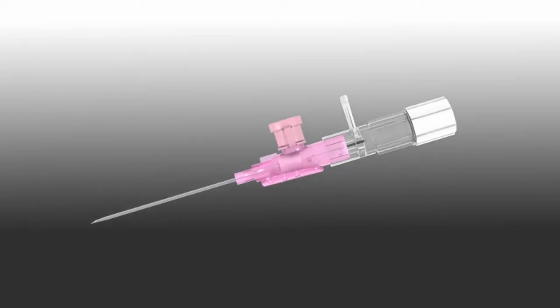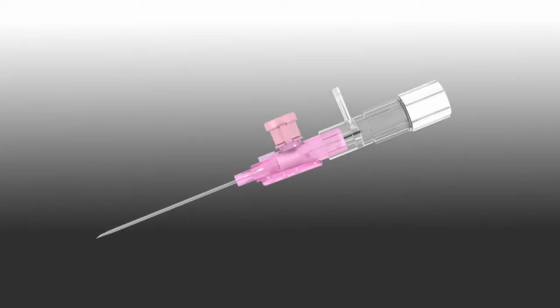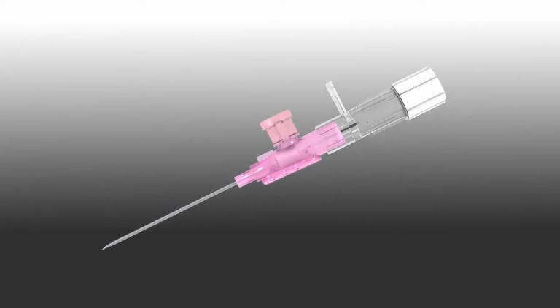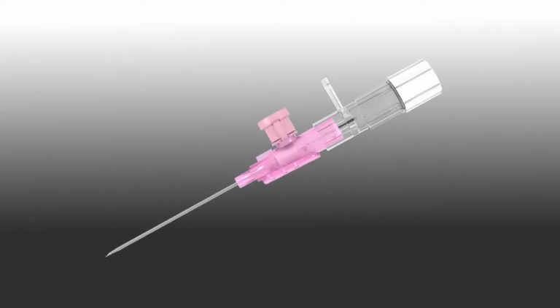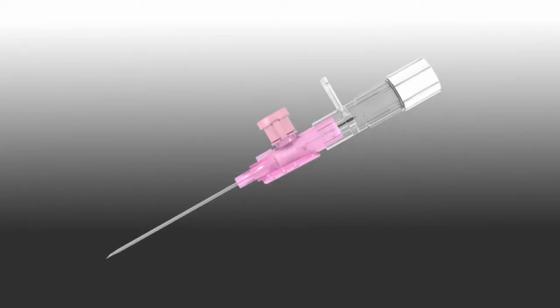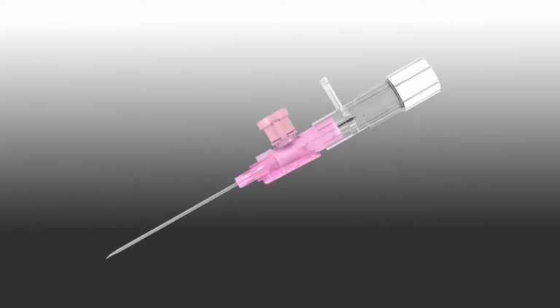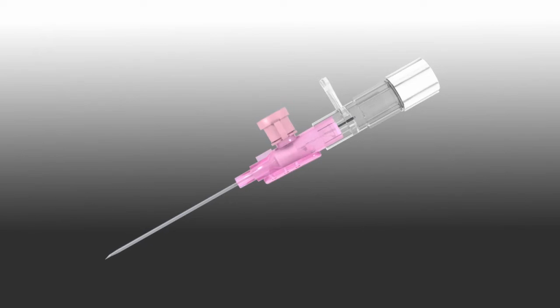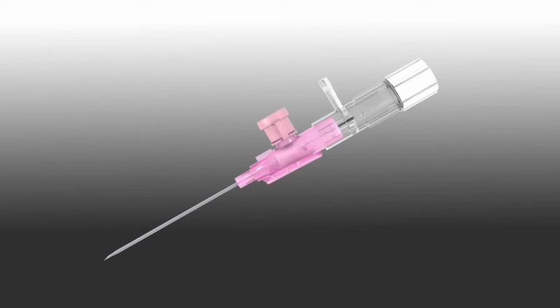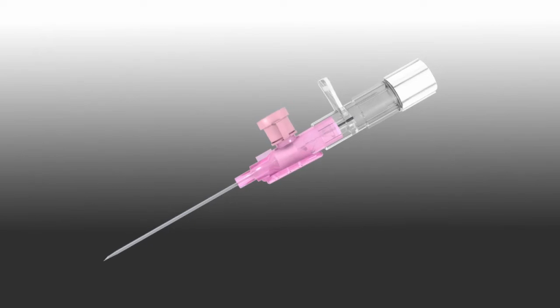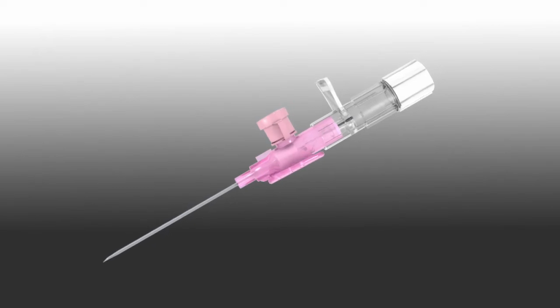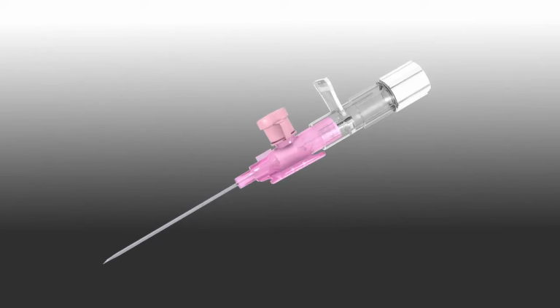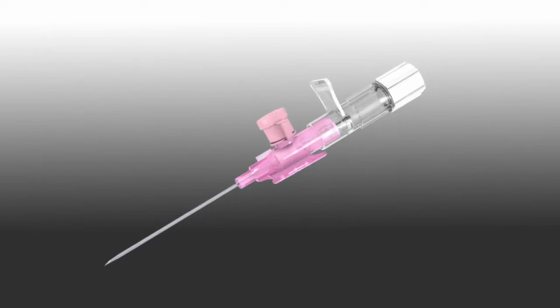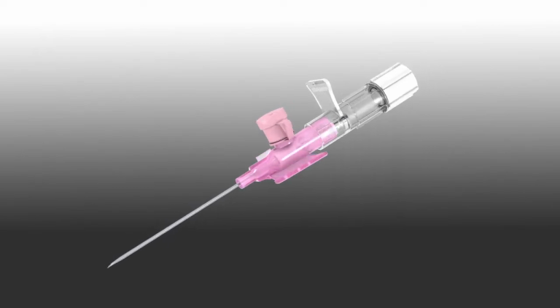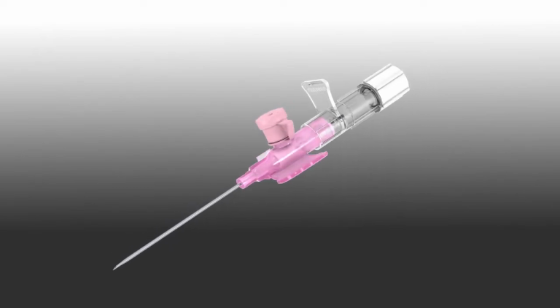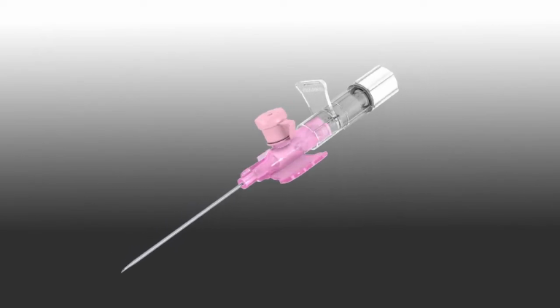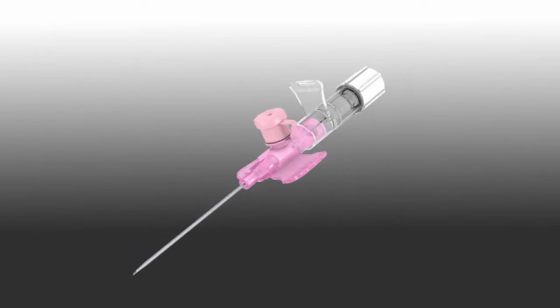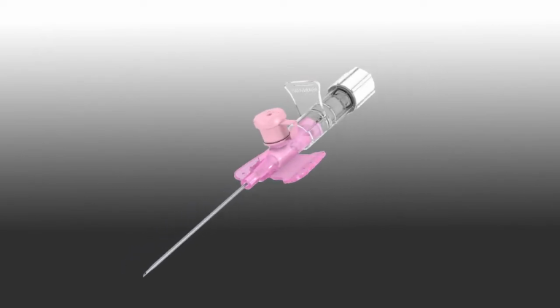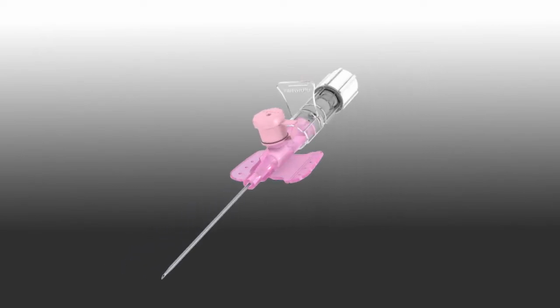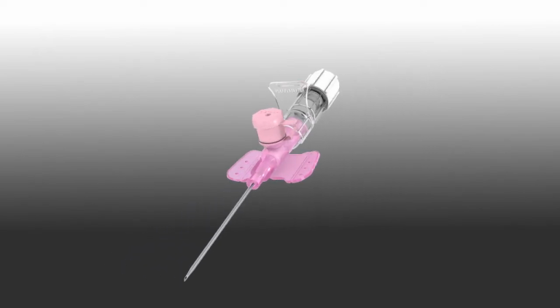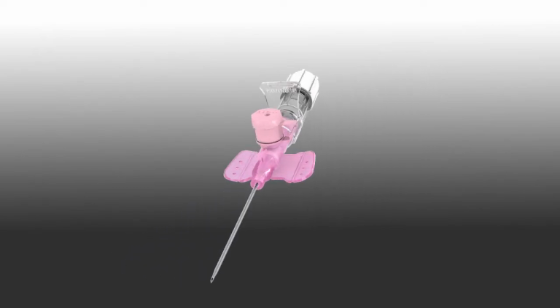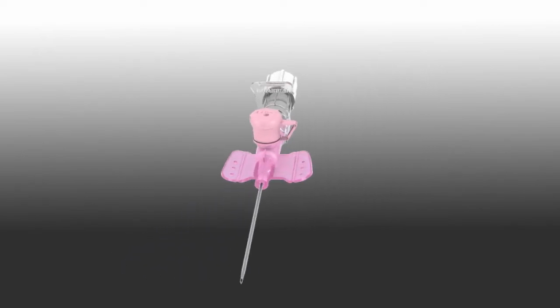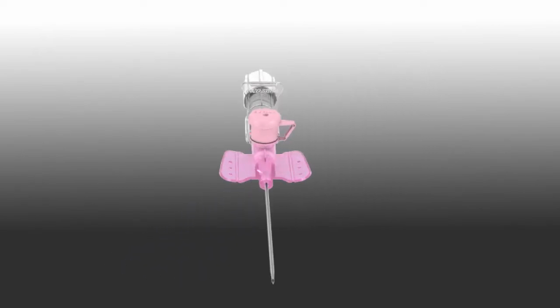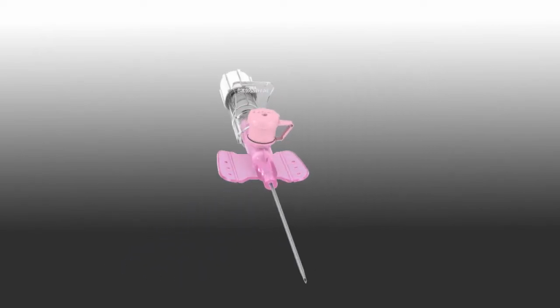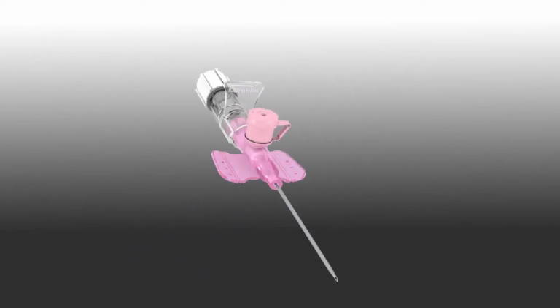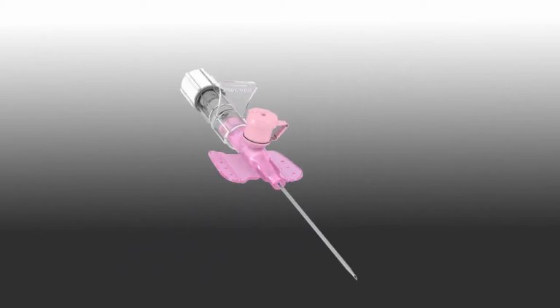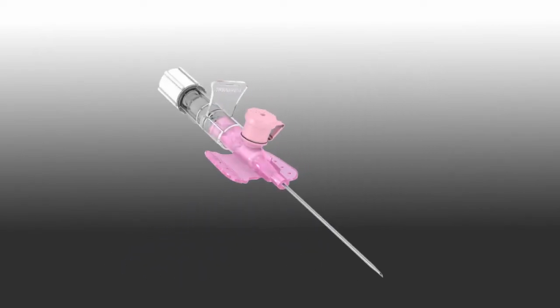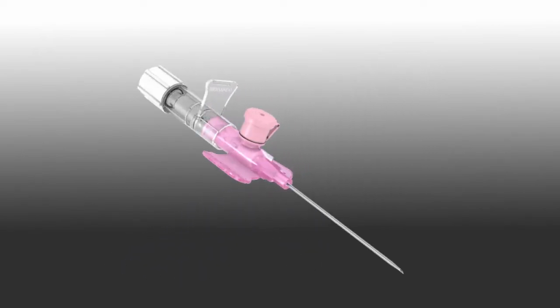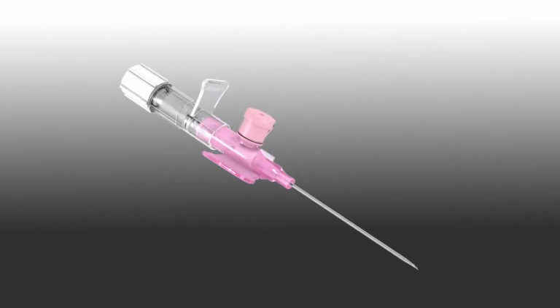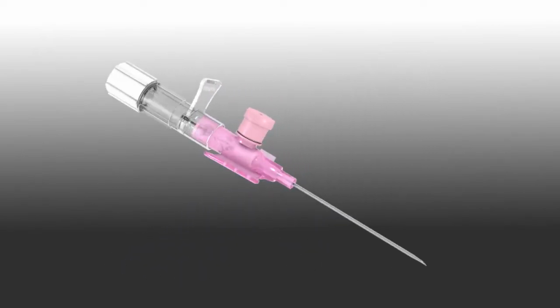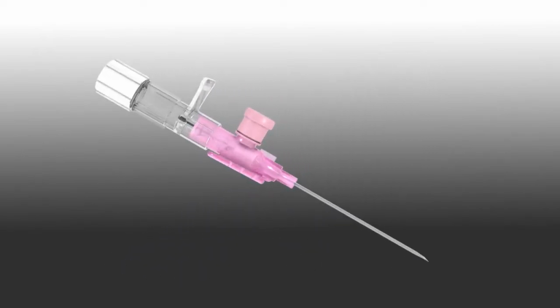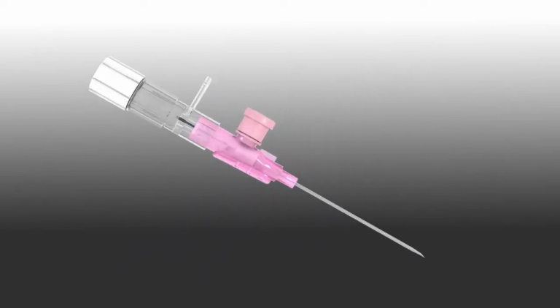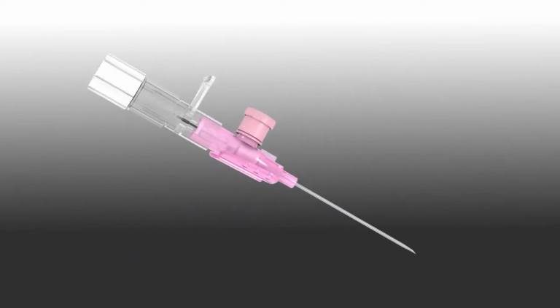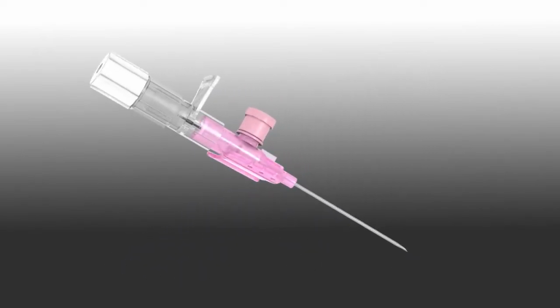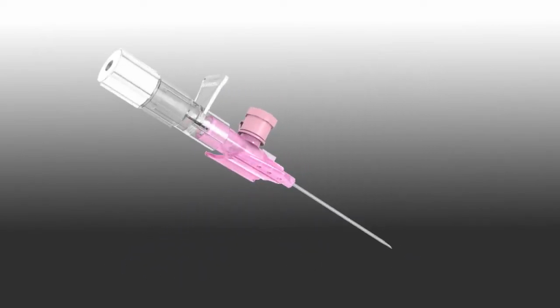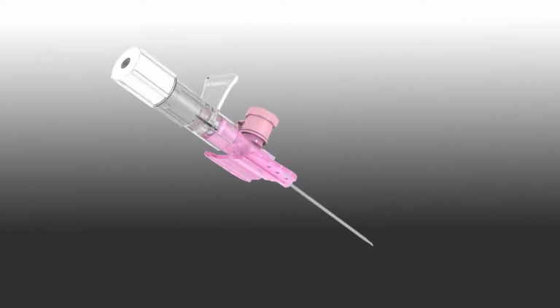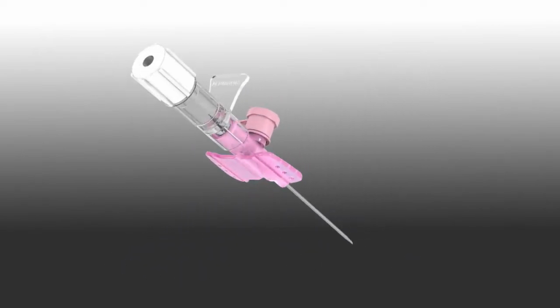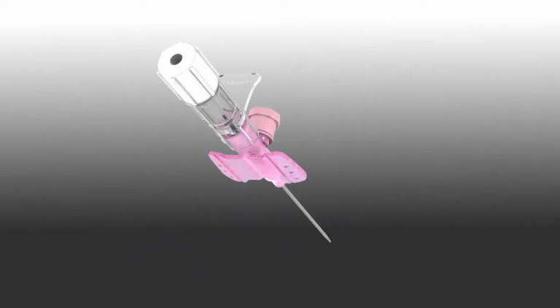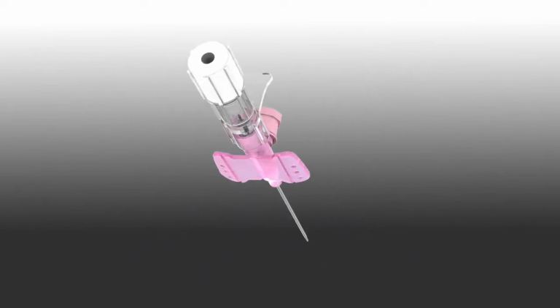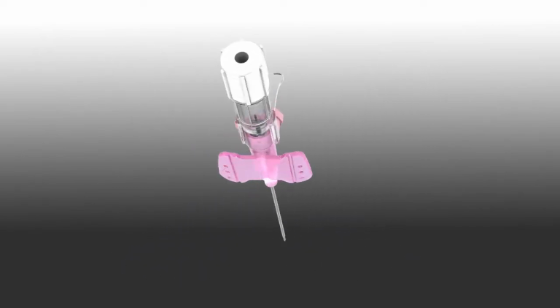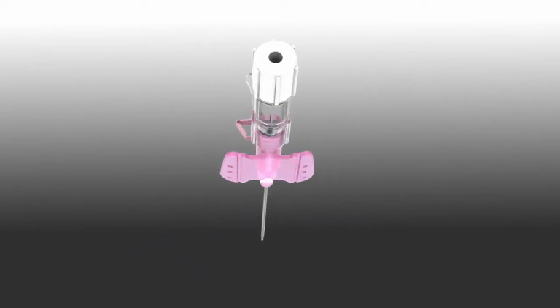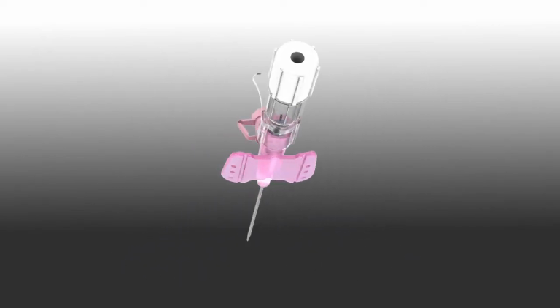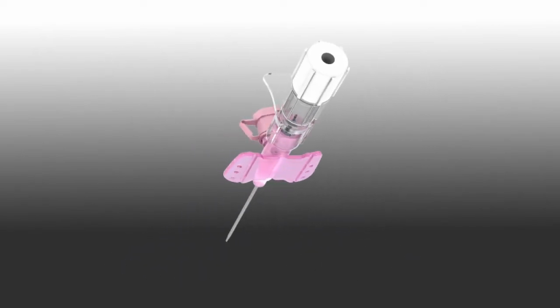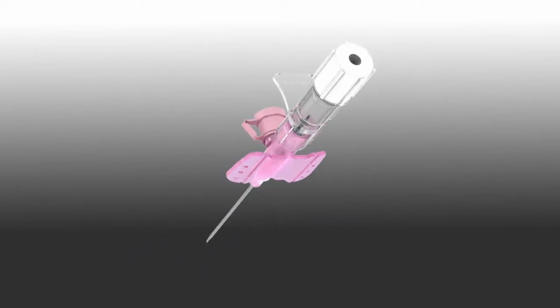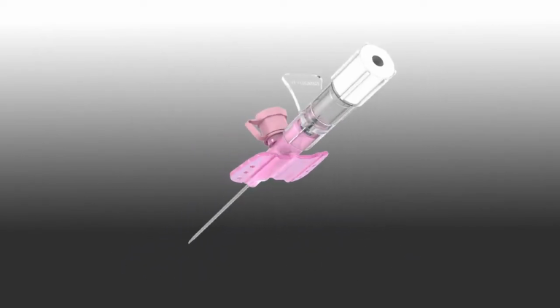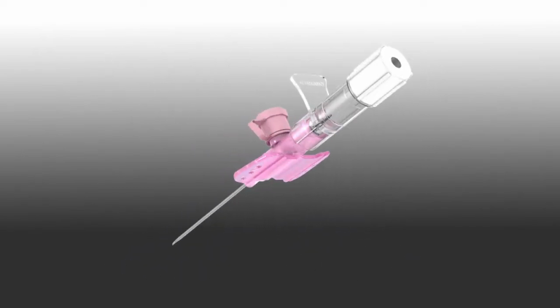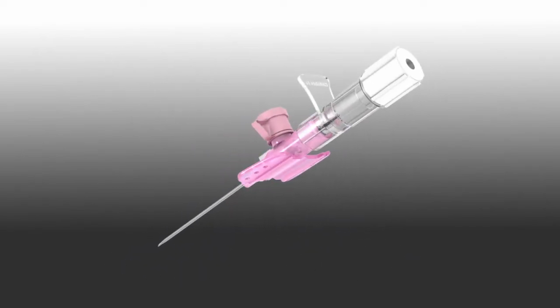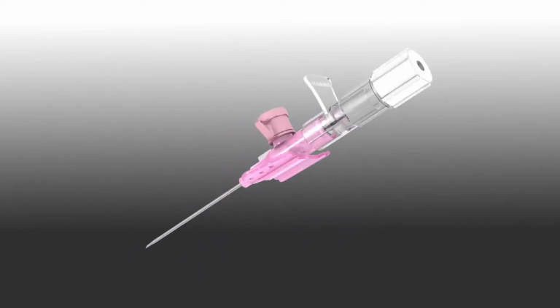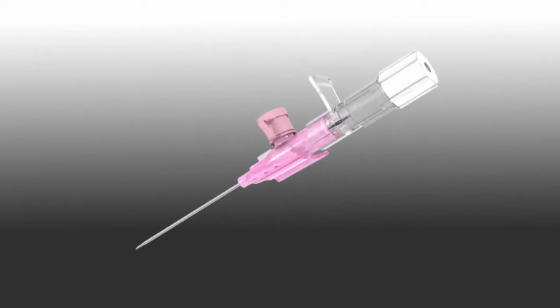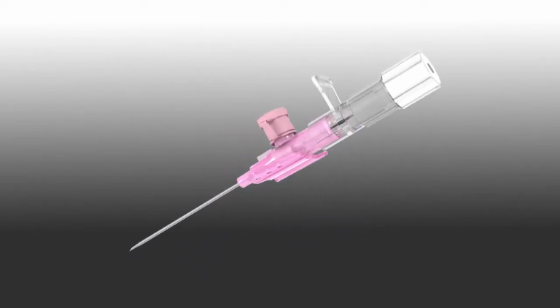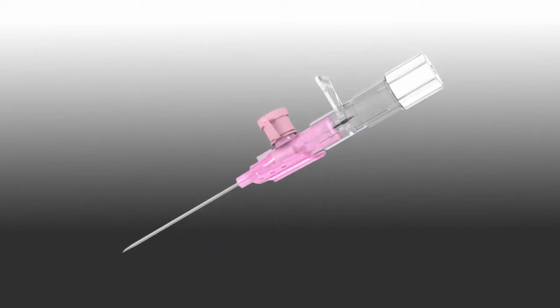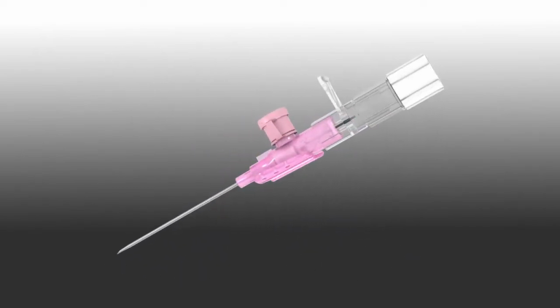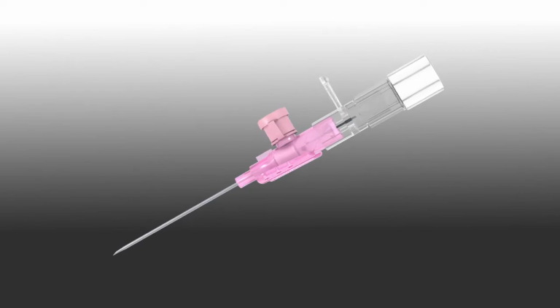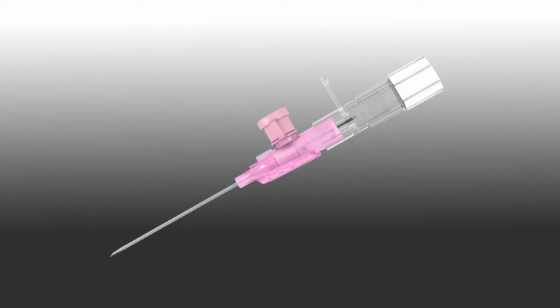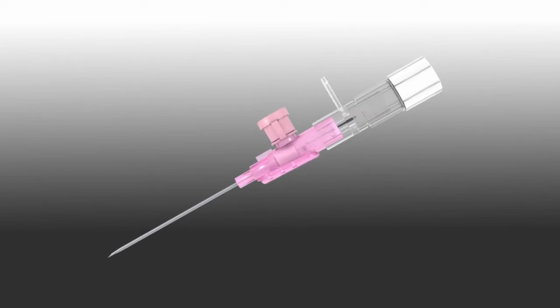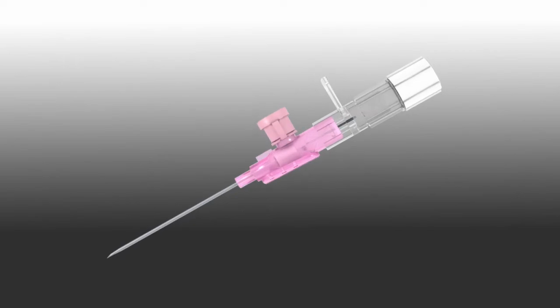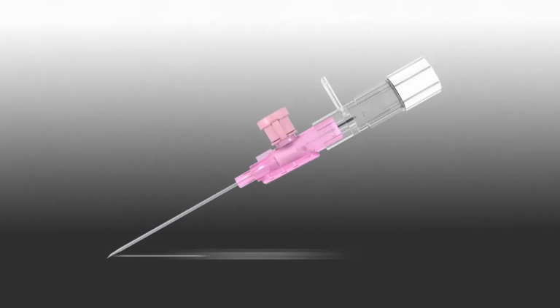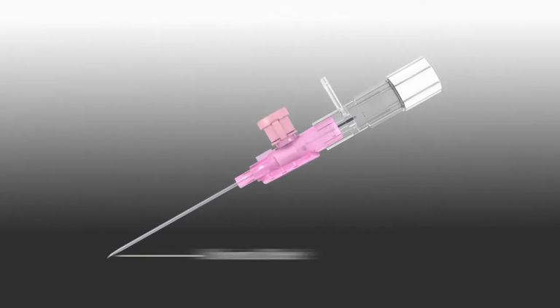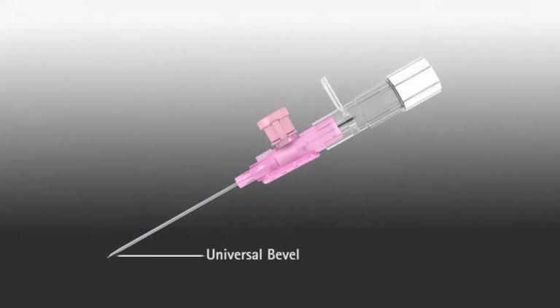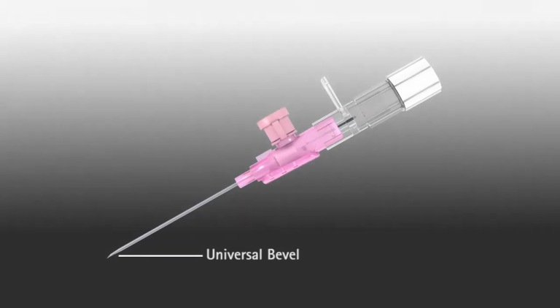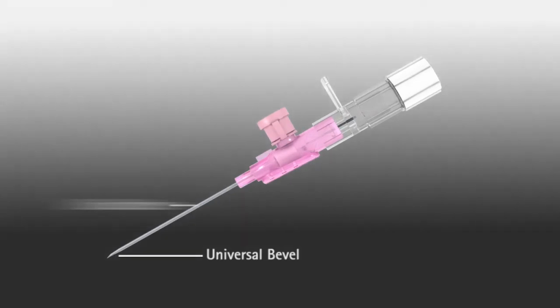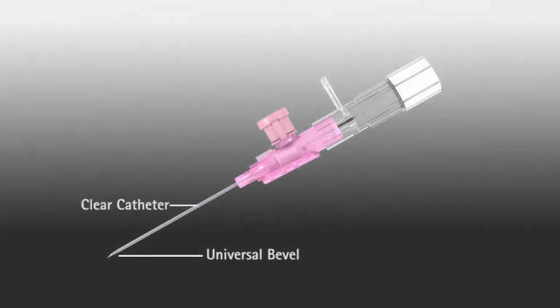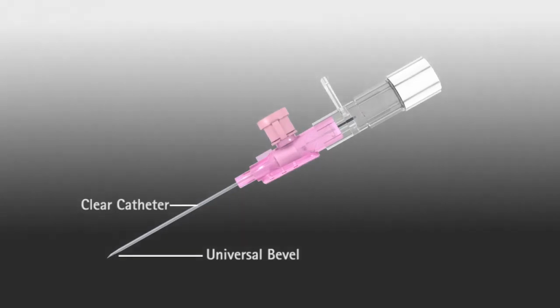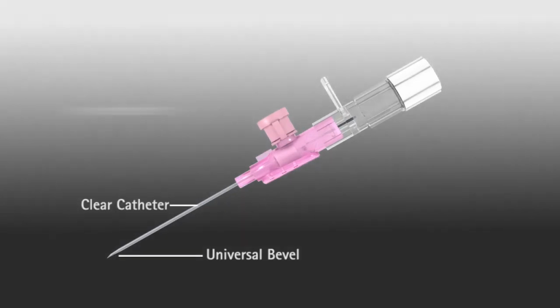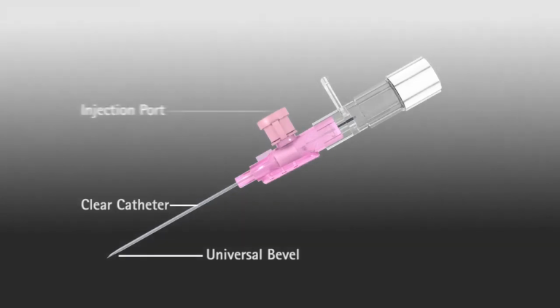This is an IV catheter with passive safety technology. Safe and easy to use, resulting in first-stick success.